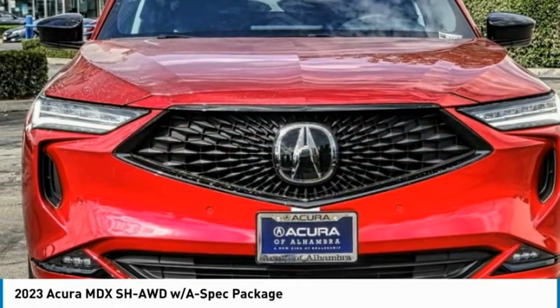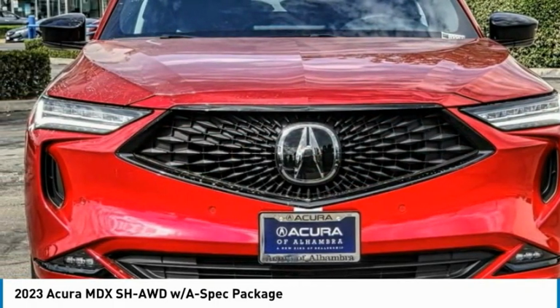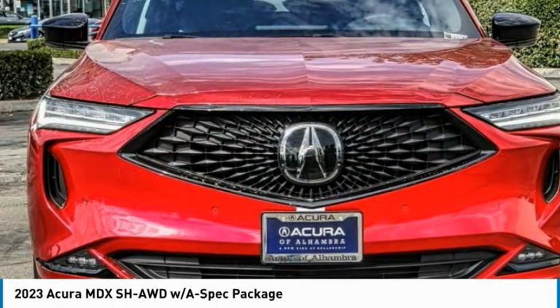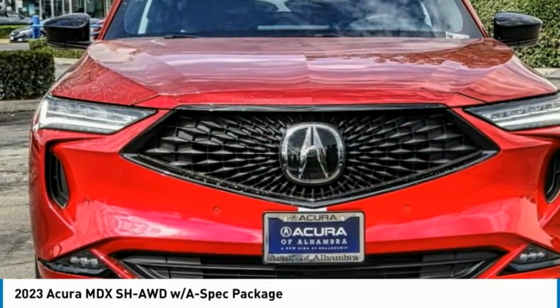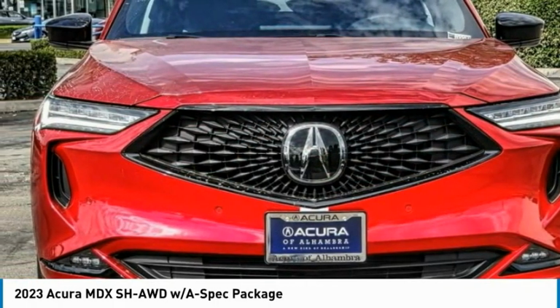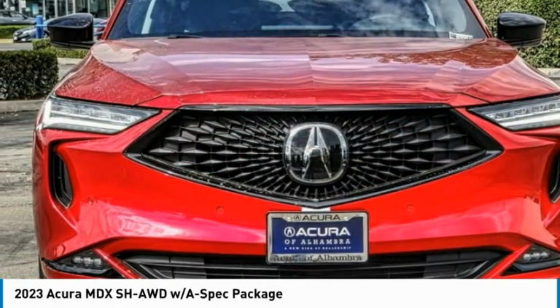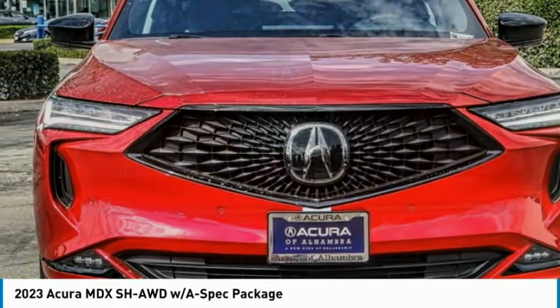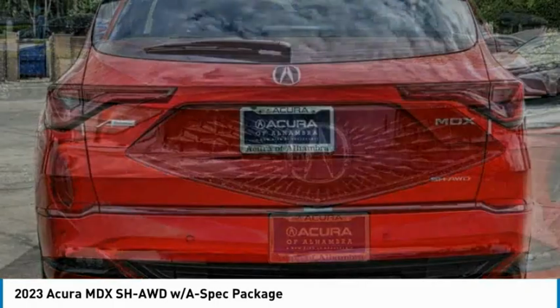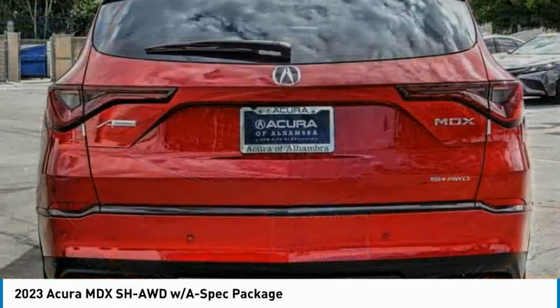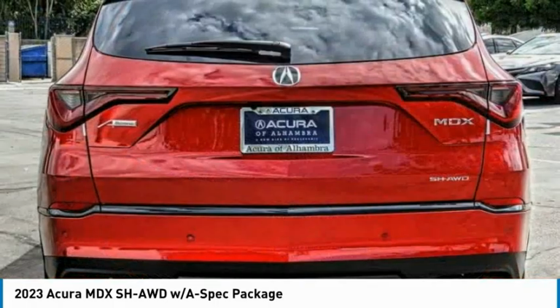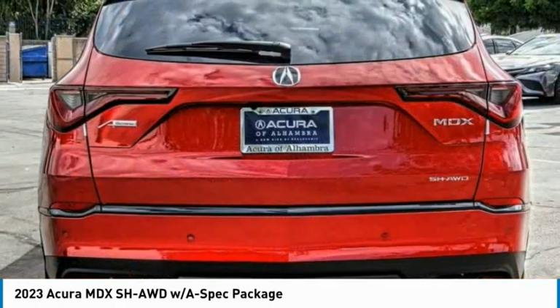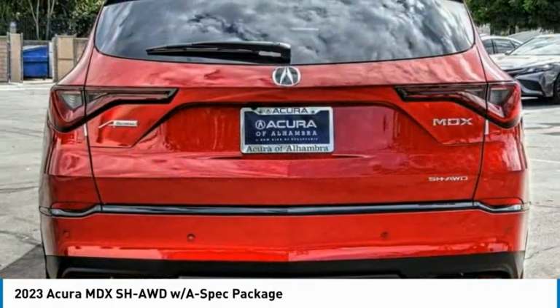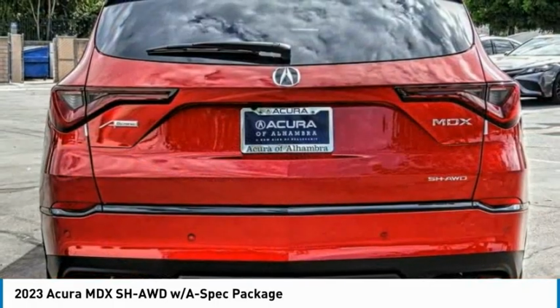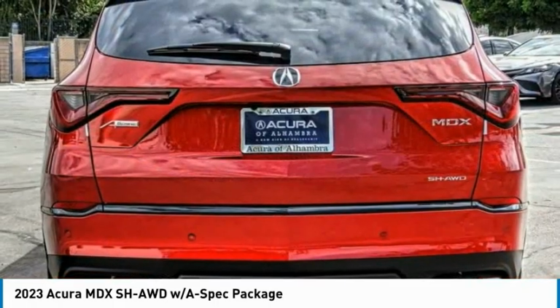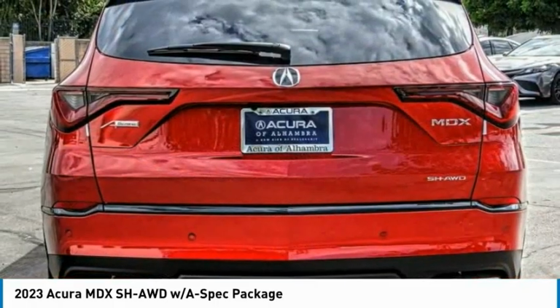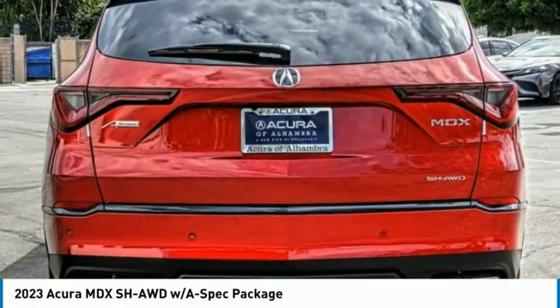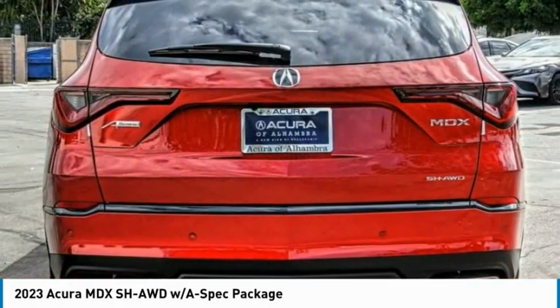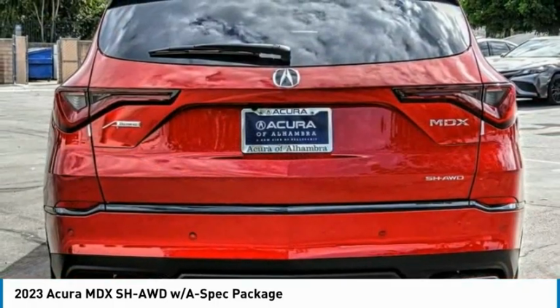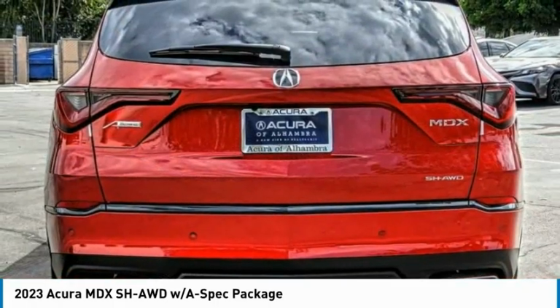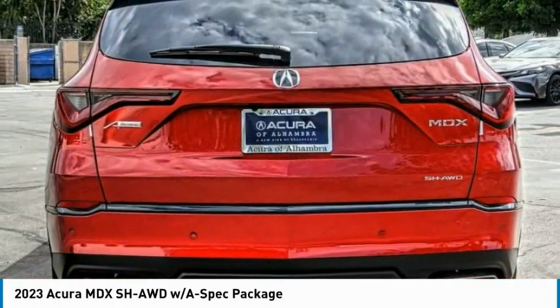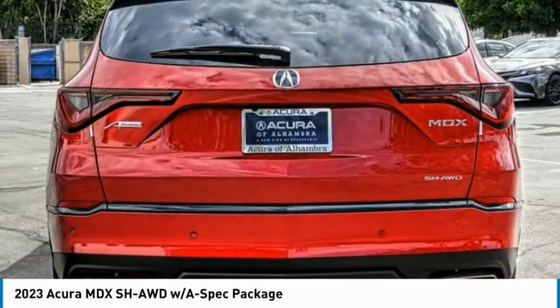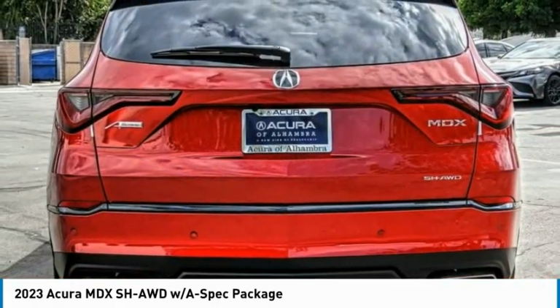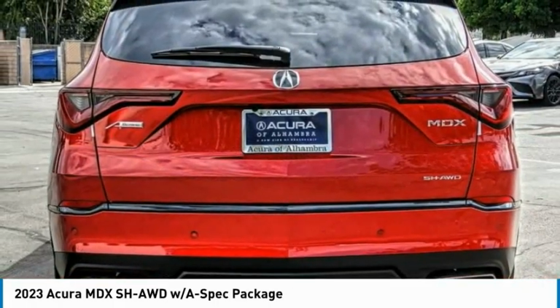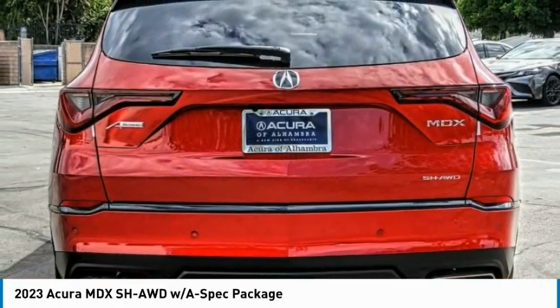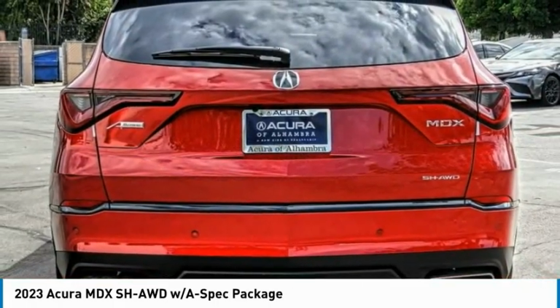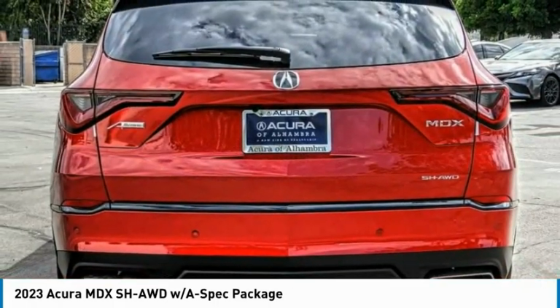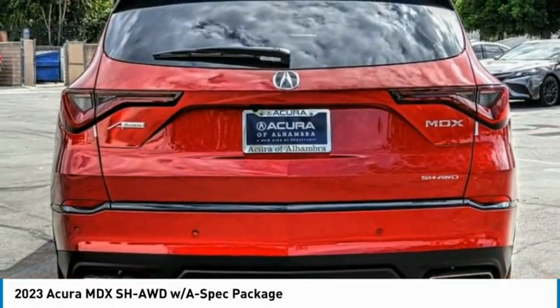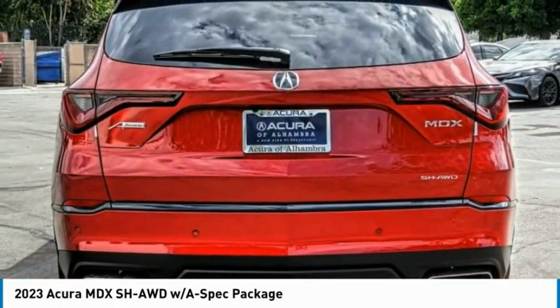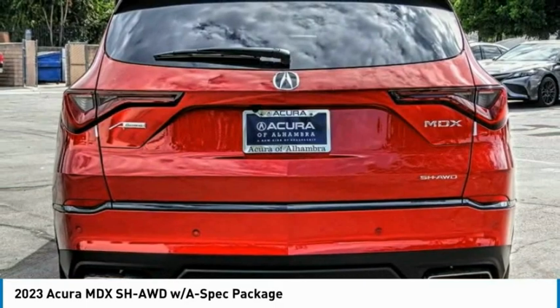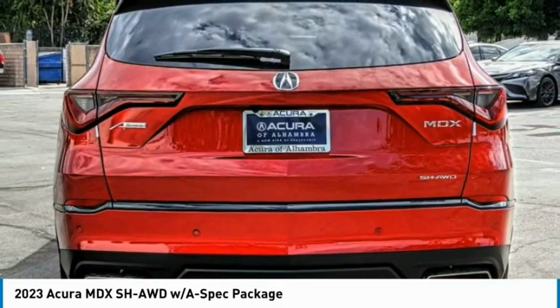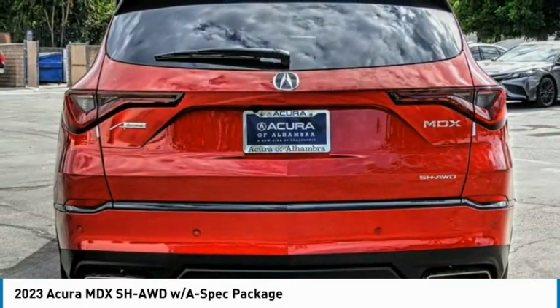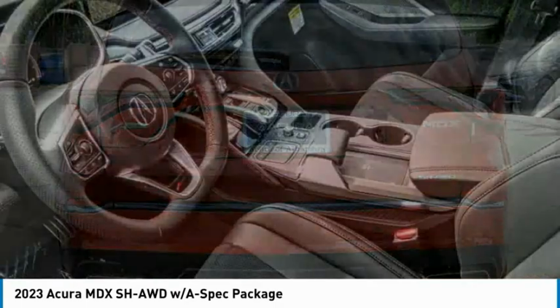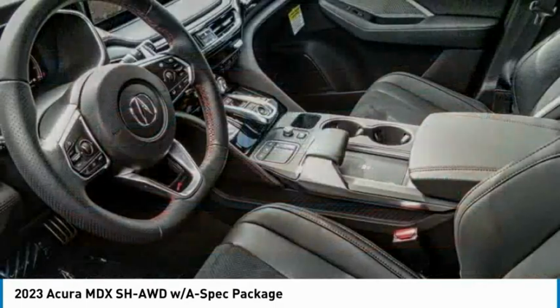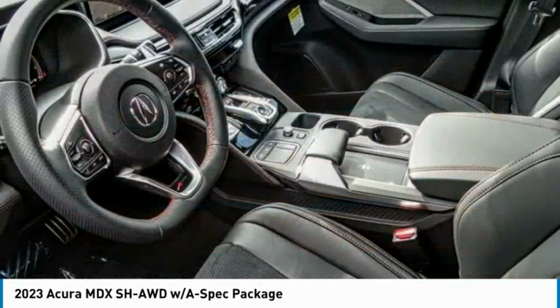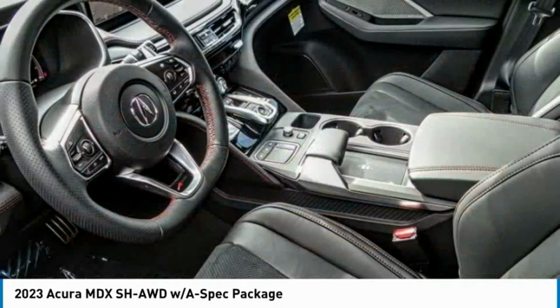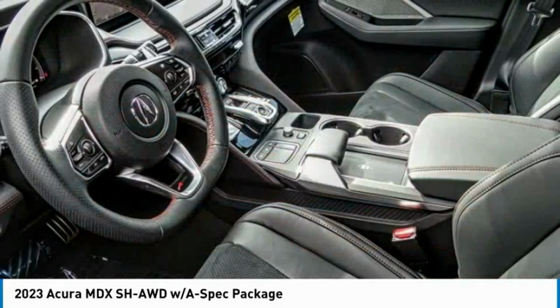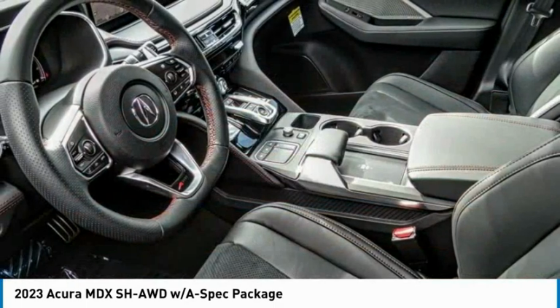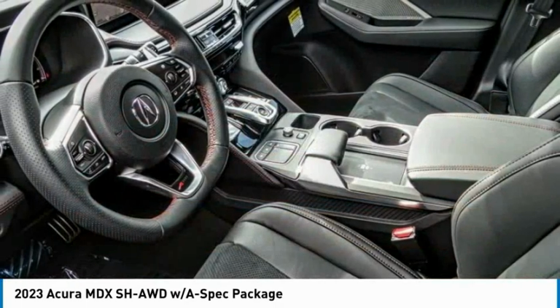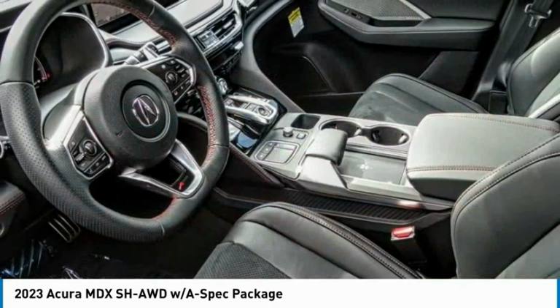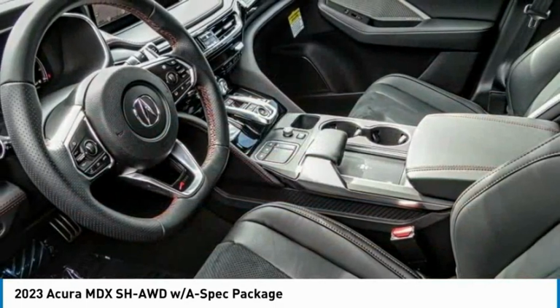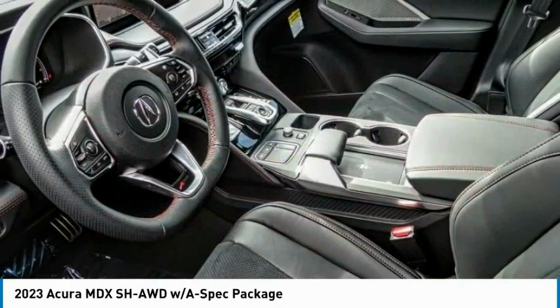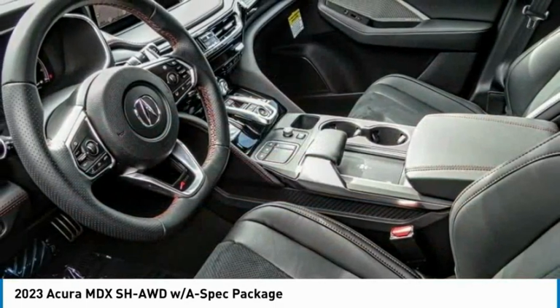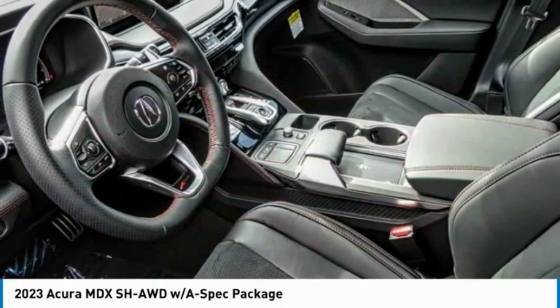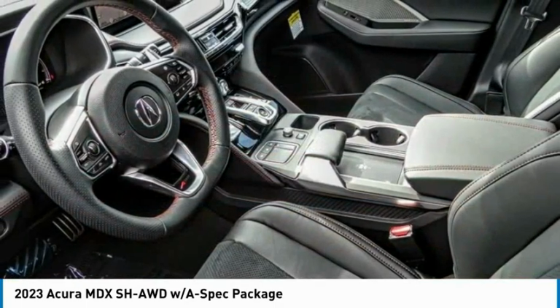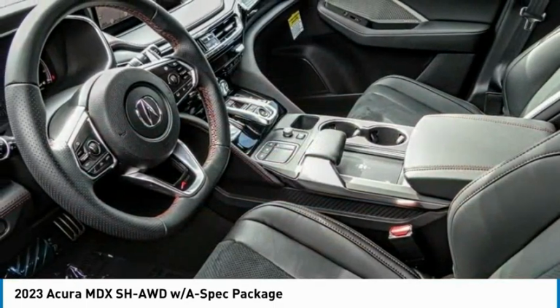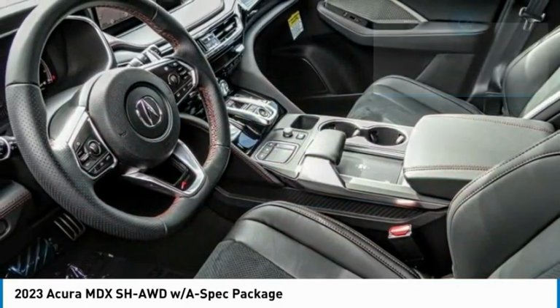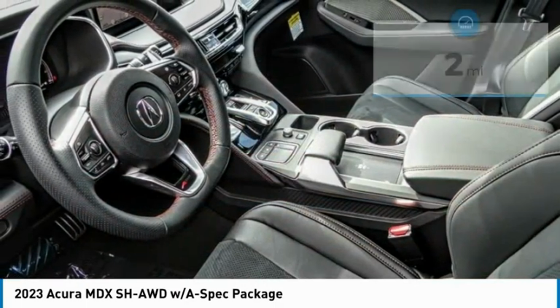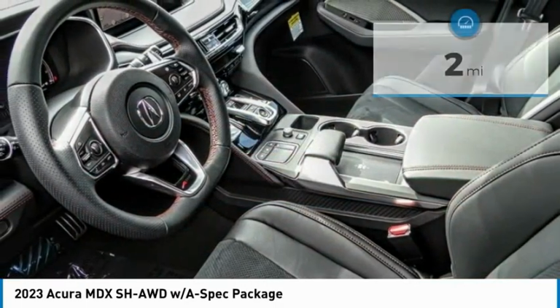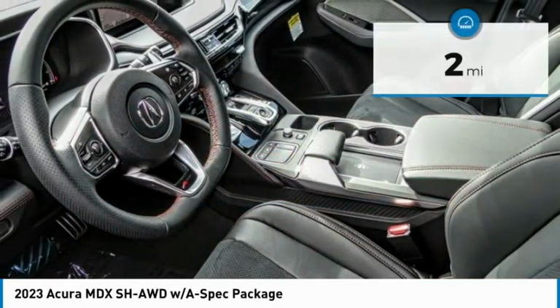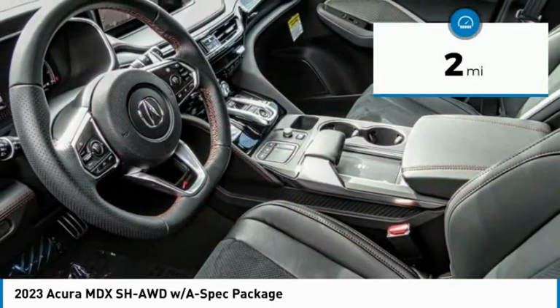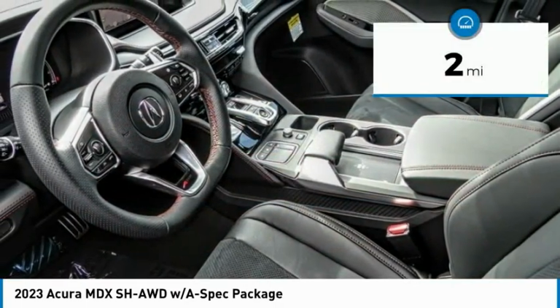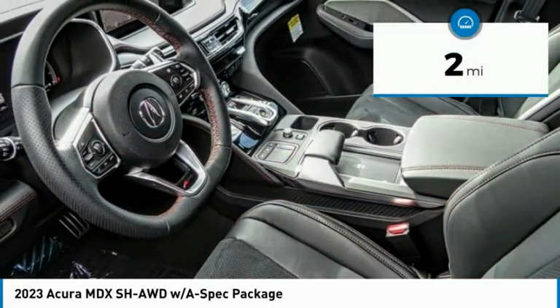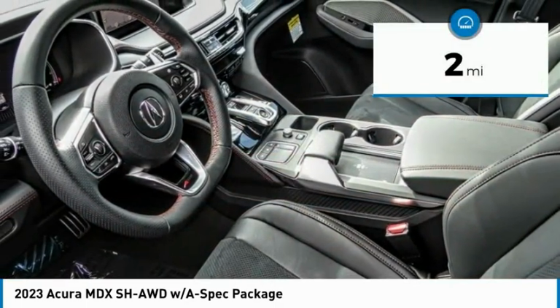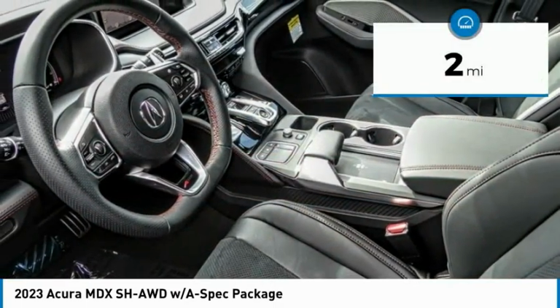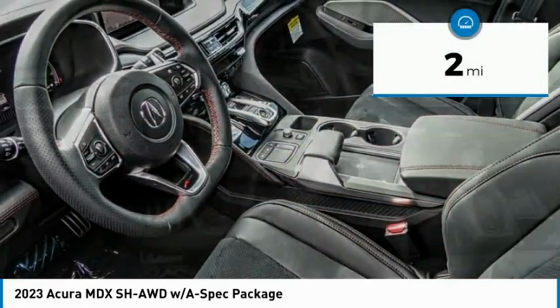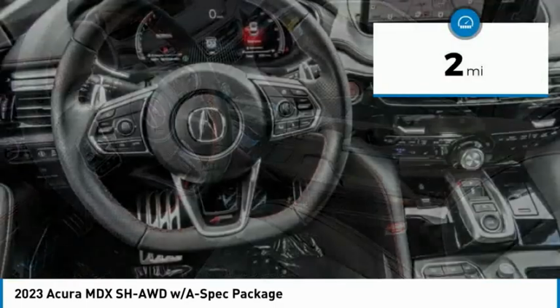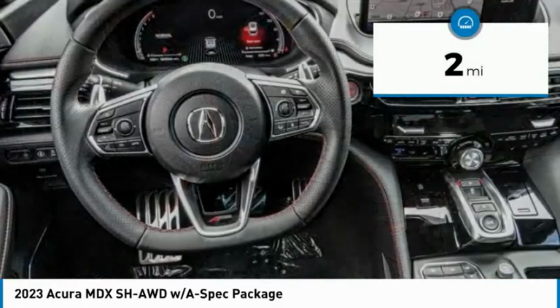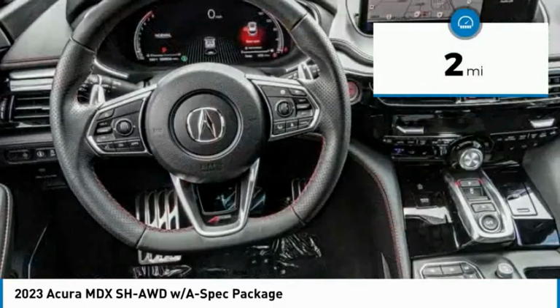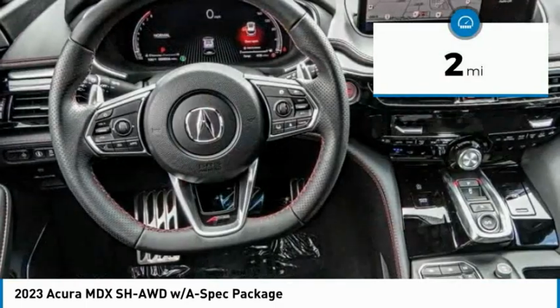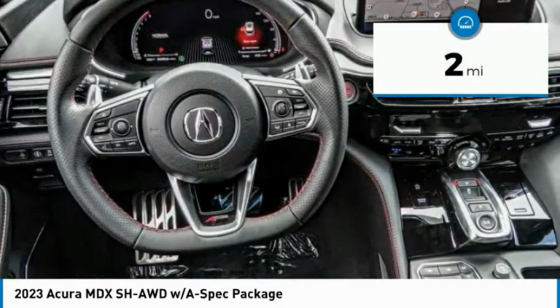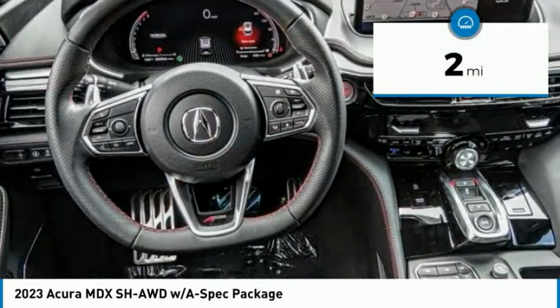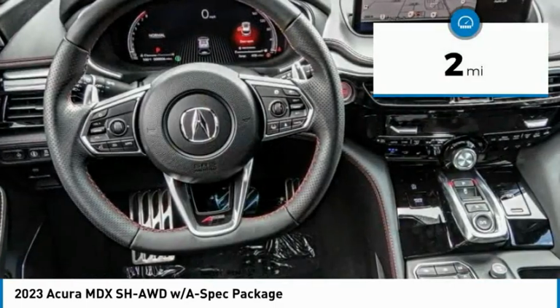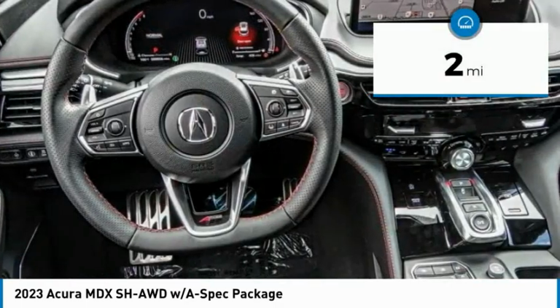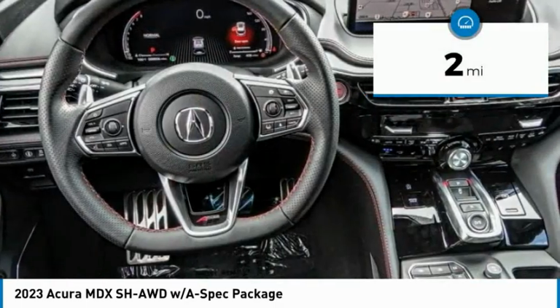Thanks to its high safety scores, a strong engine, all-around utility, and capable handling, this vehicle has less than 100 miles.